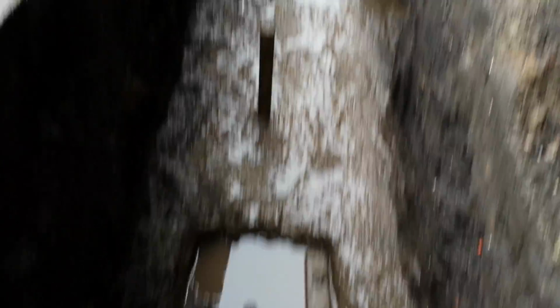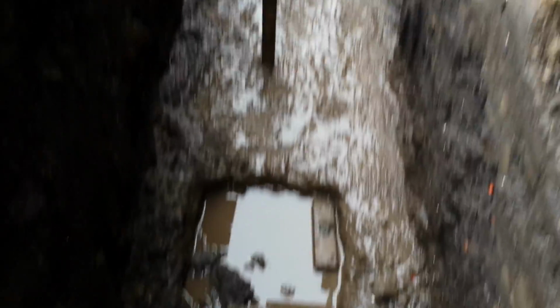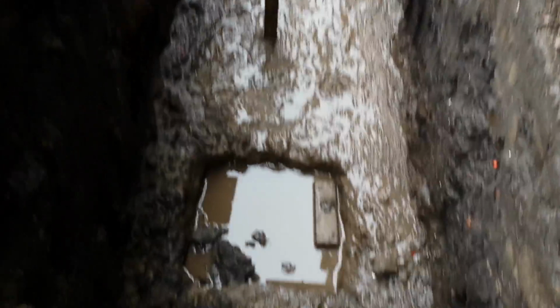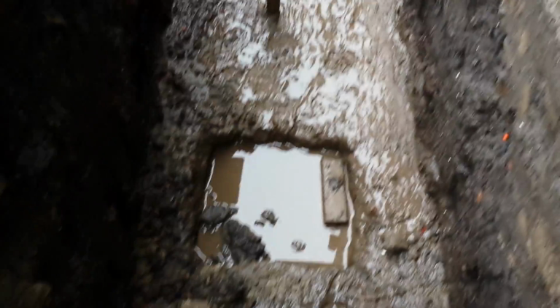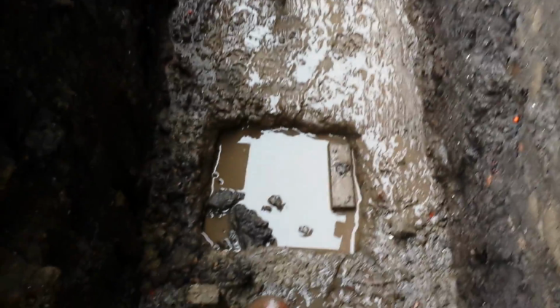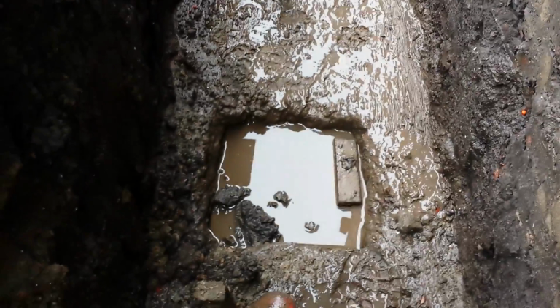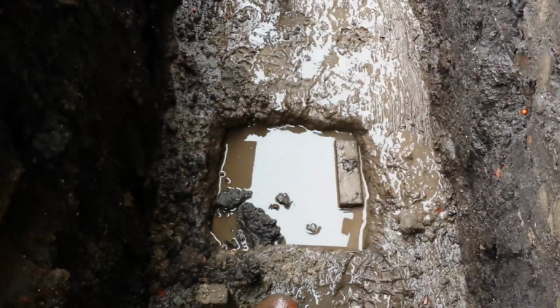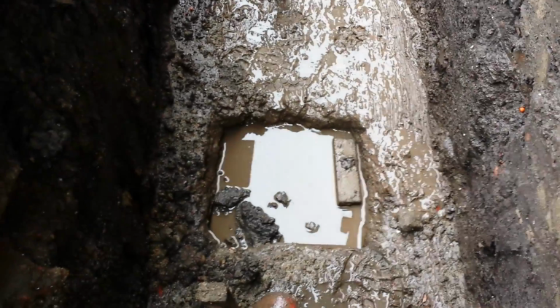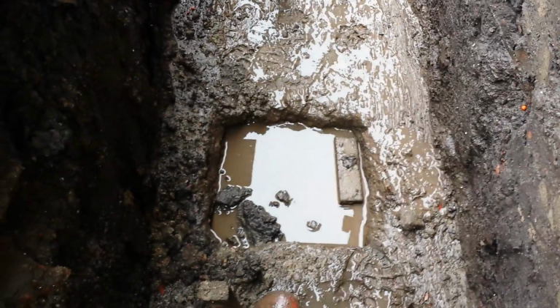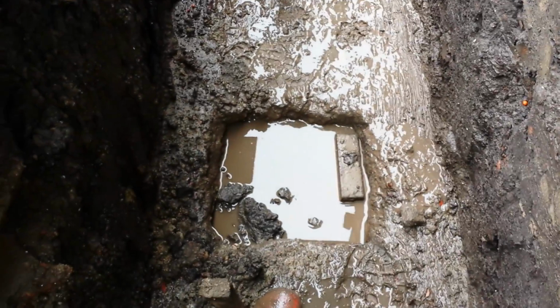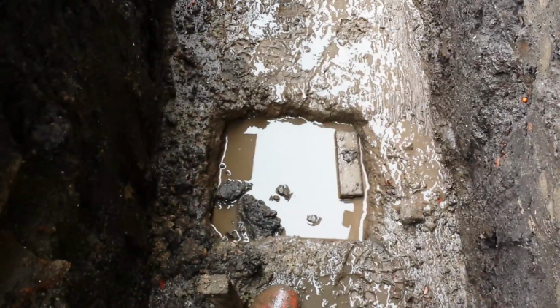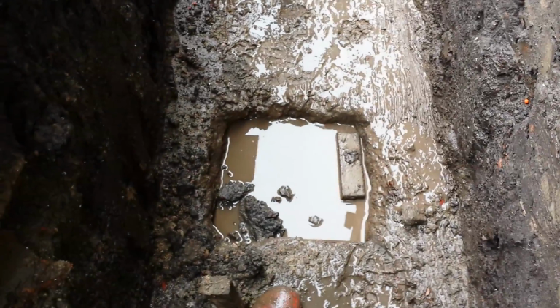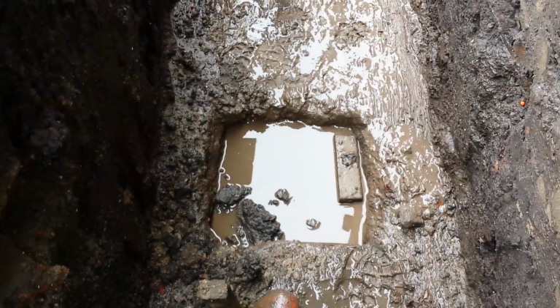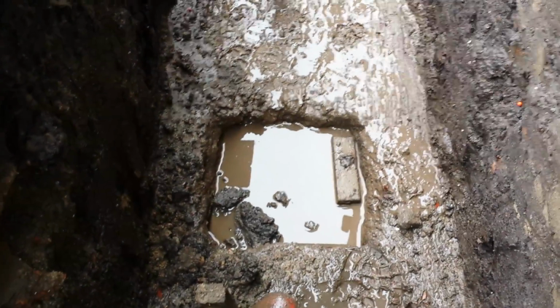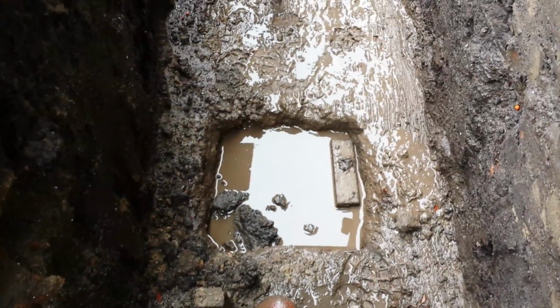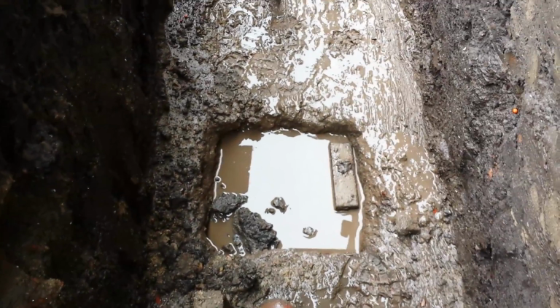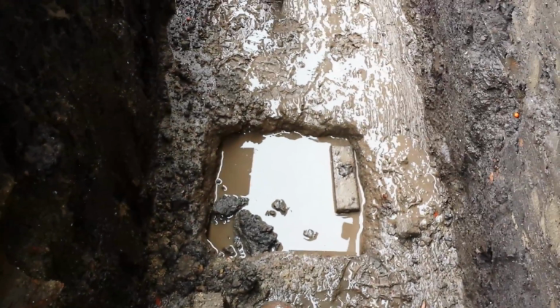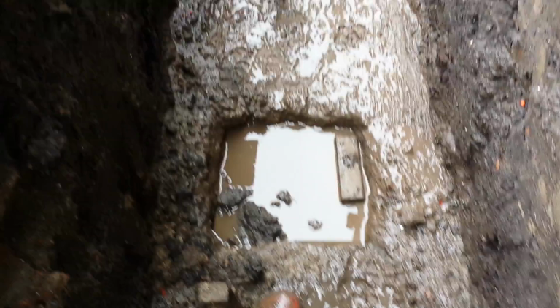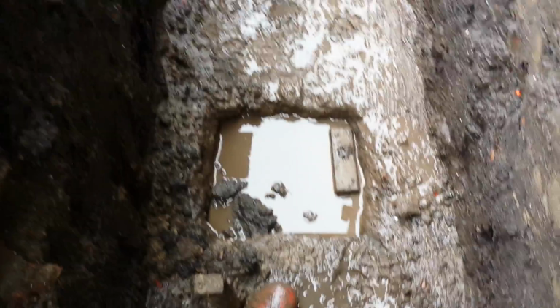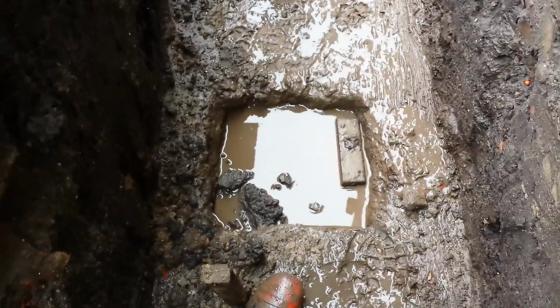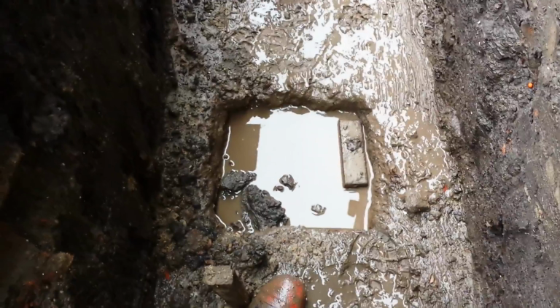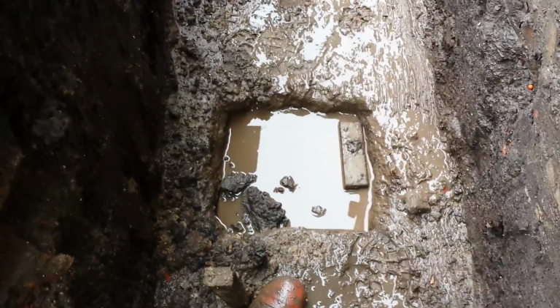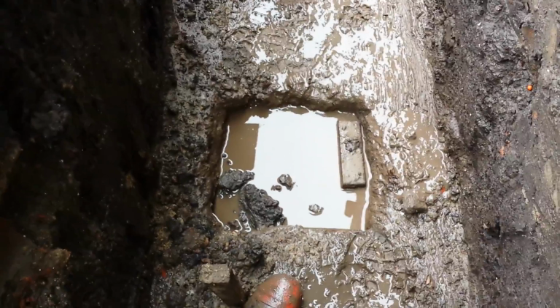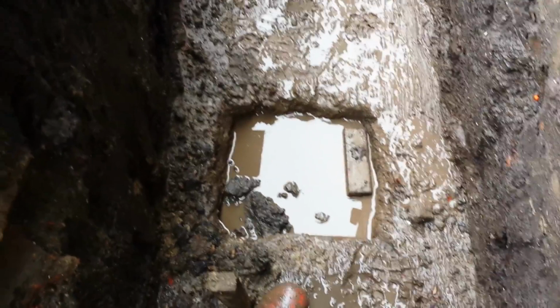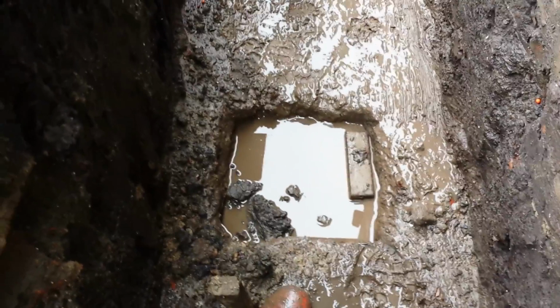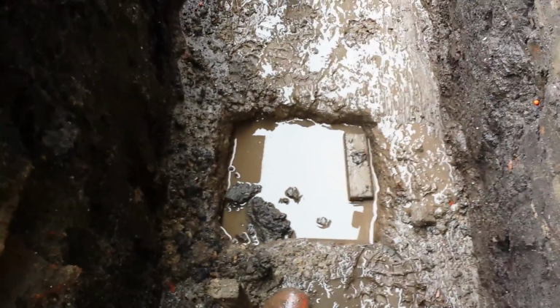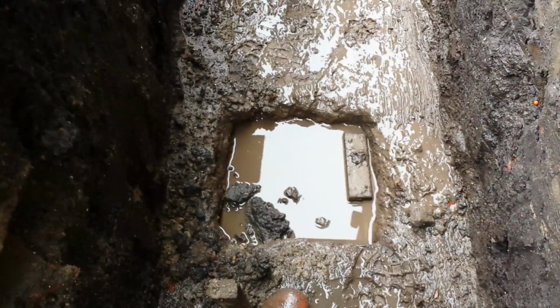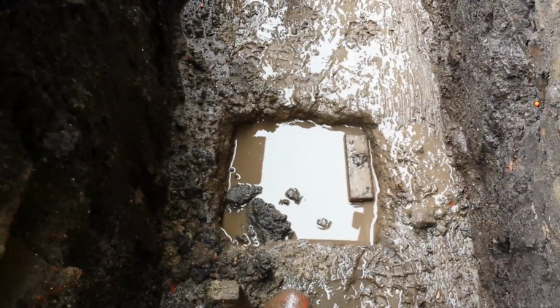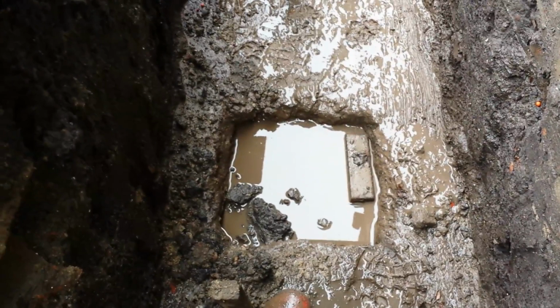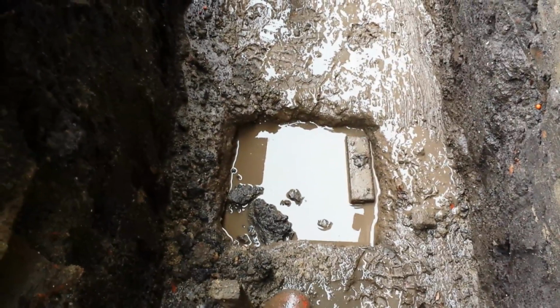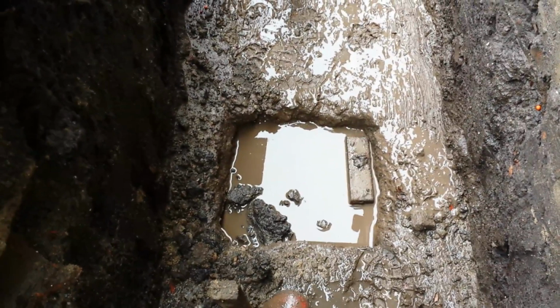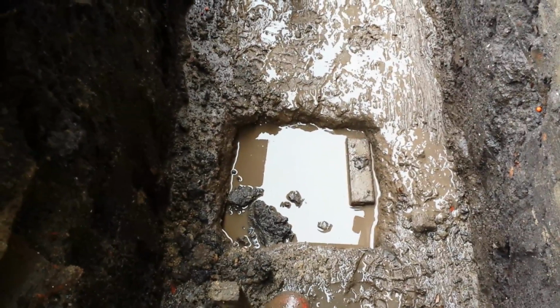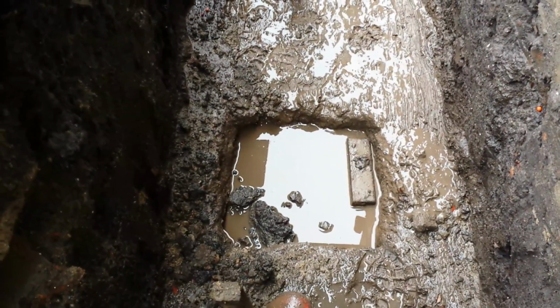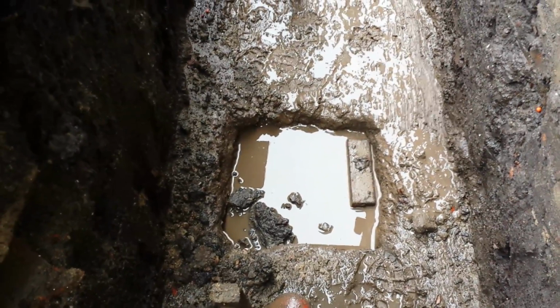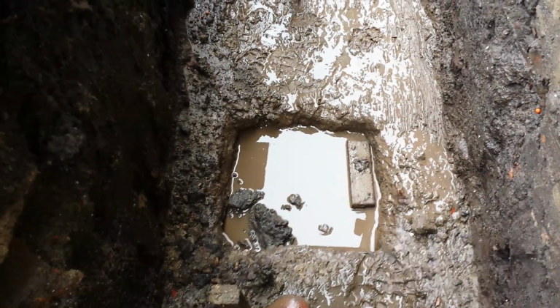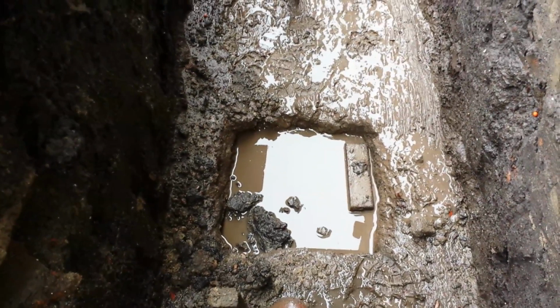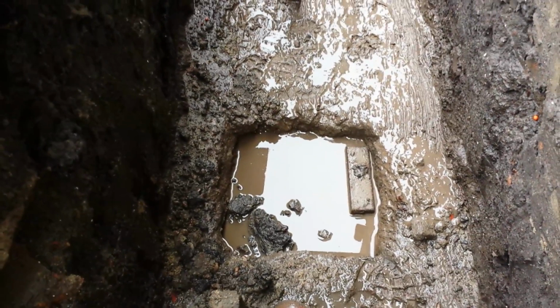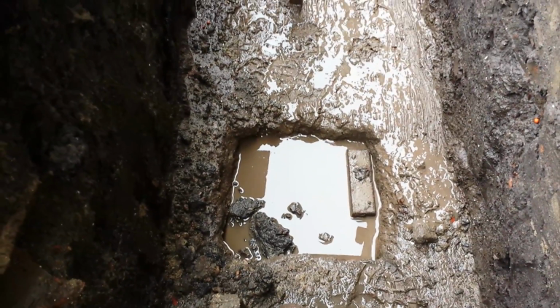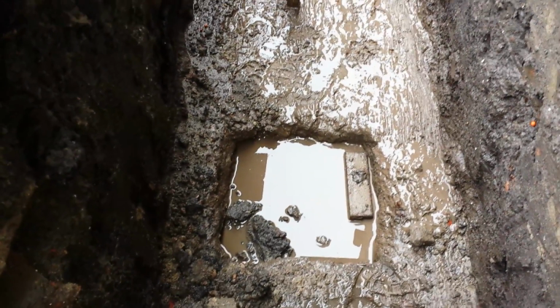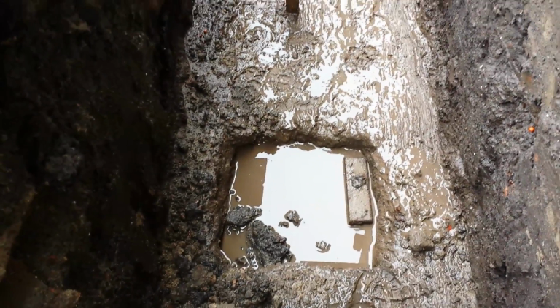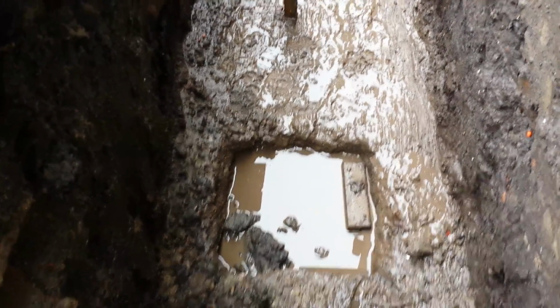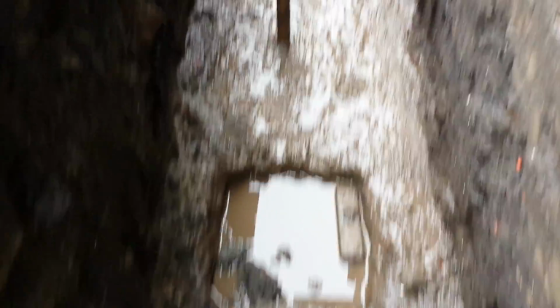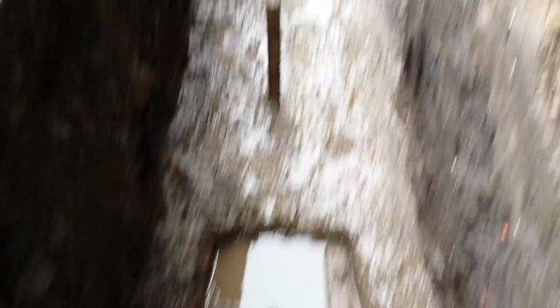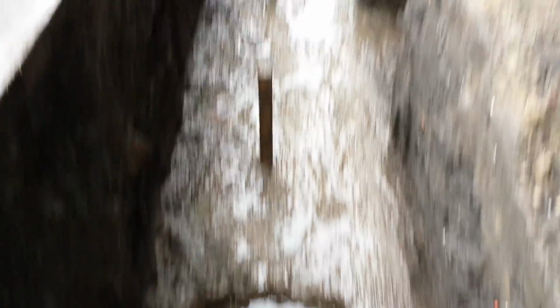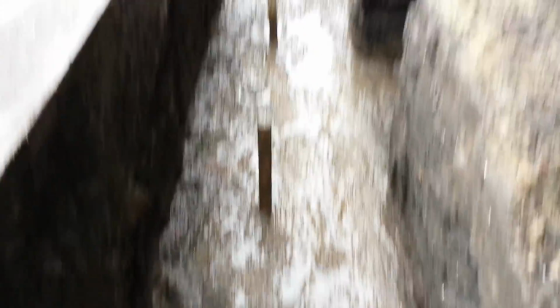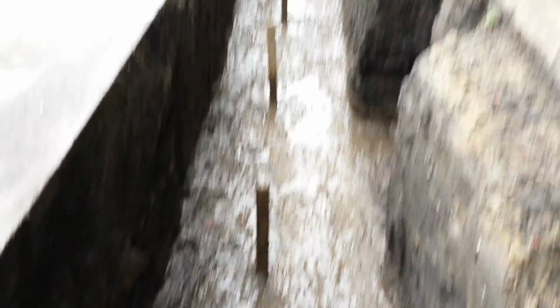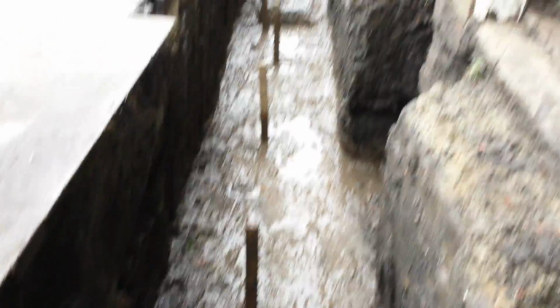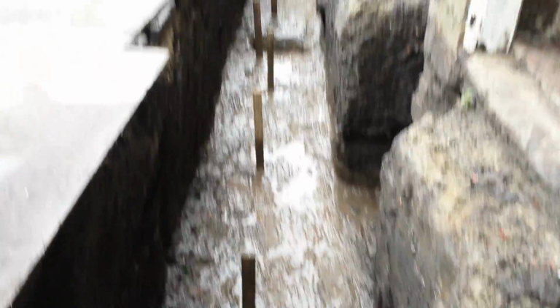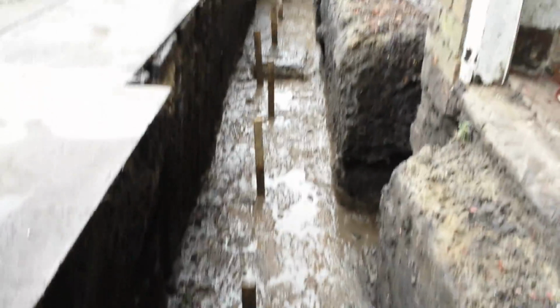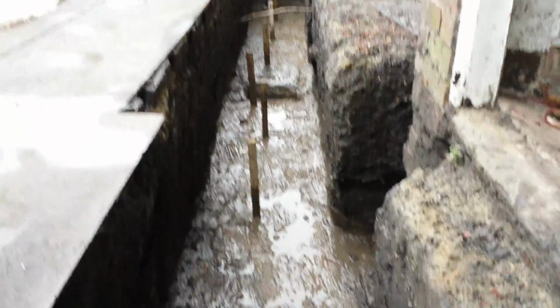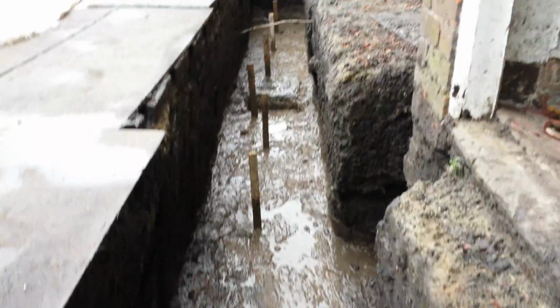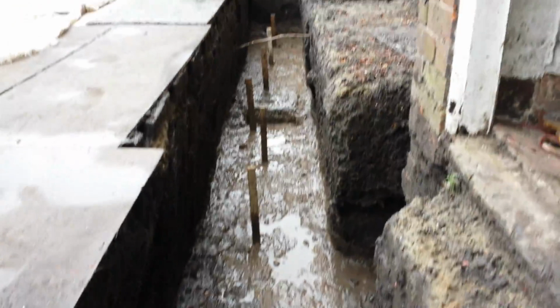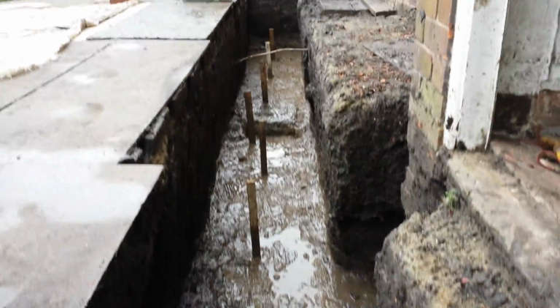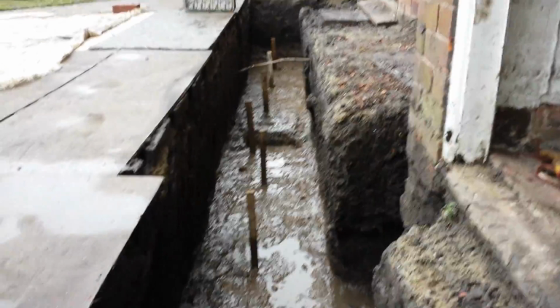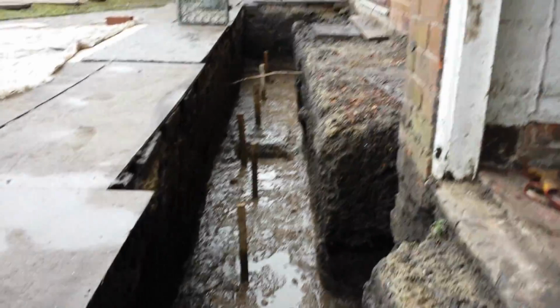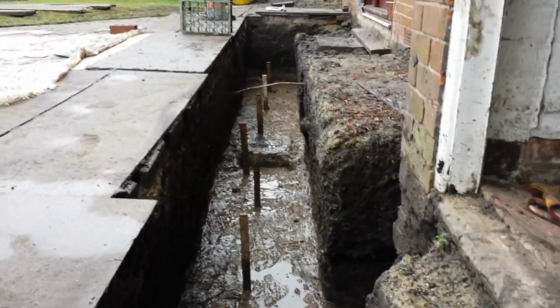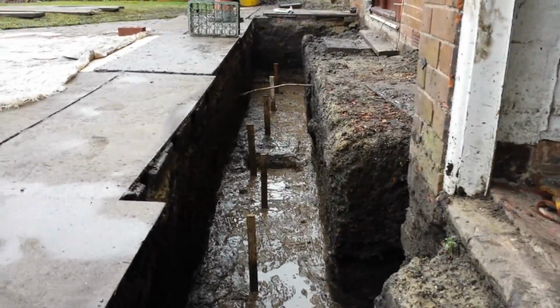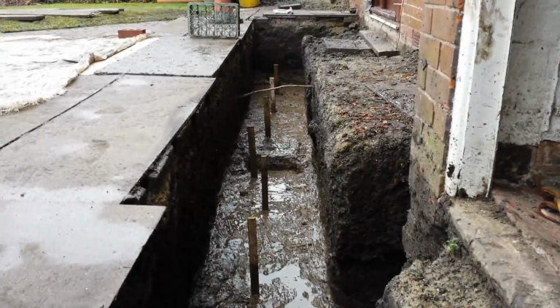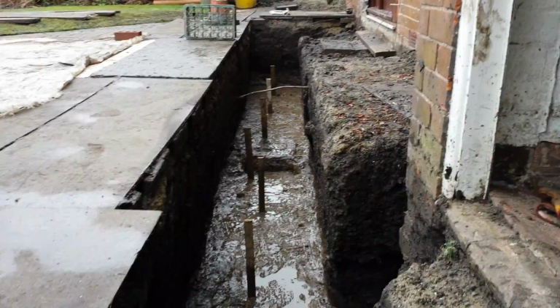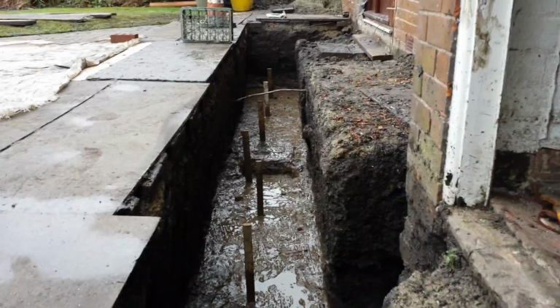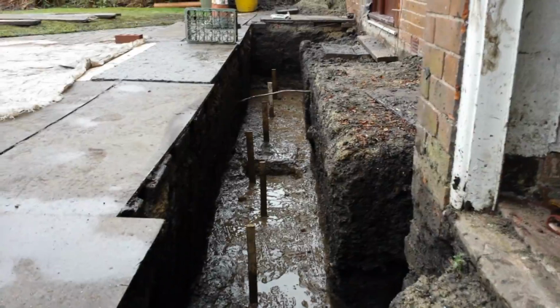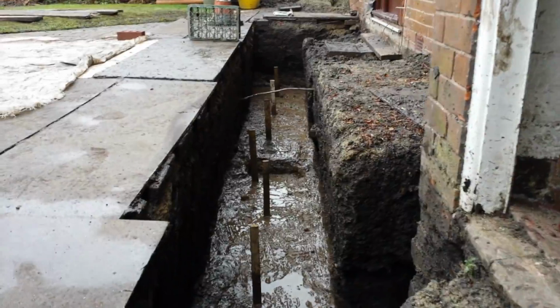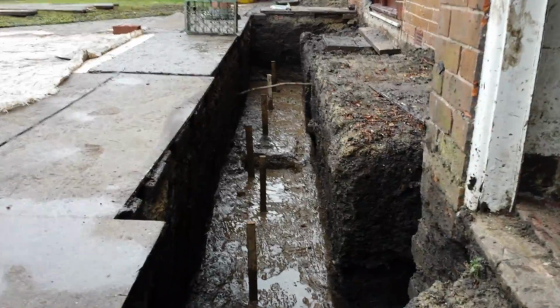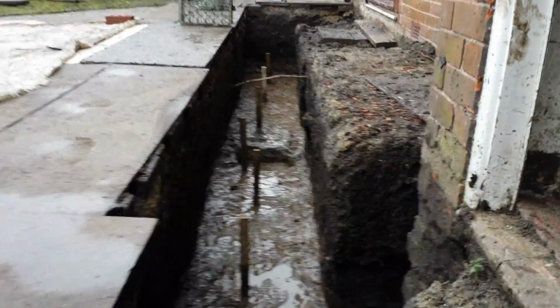Dig yourself a little sump hole so that each day you can bail the water out of it. It saves you a lot of time and keeps it dry.